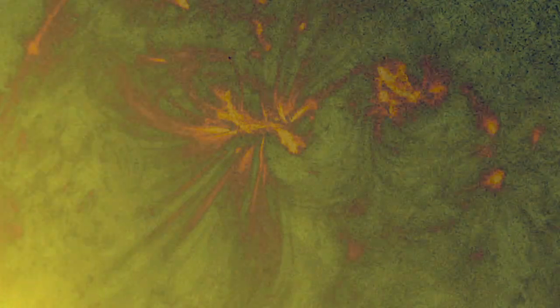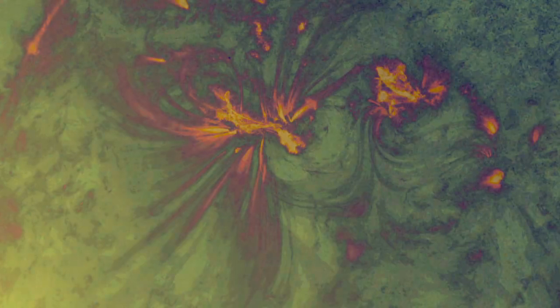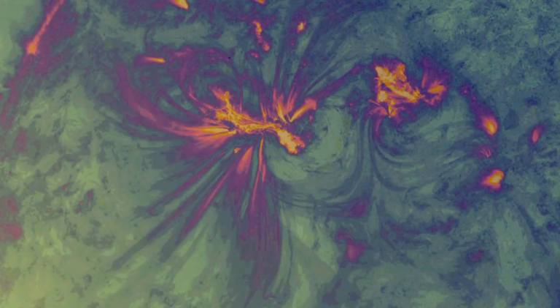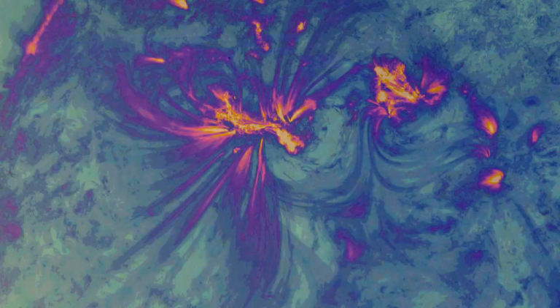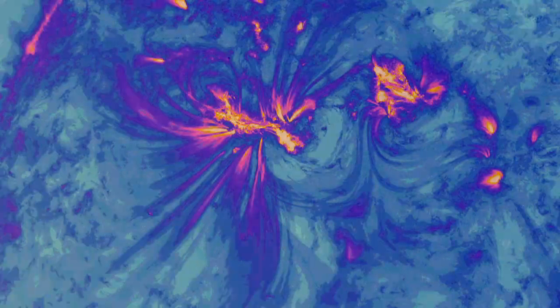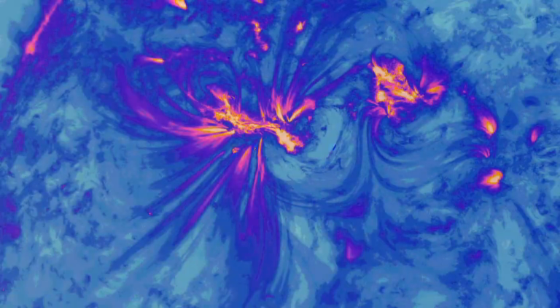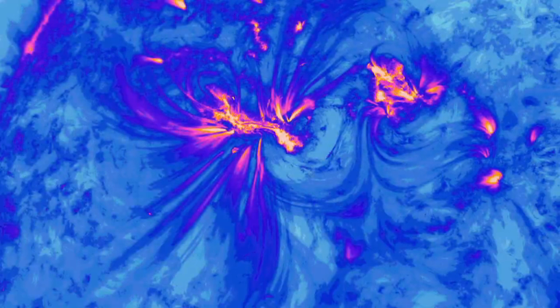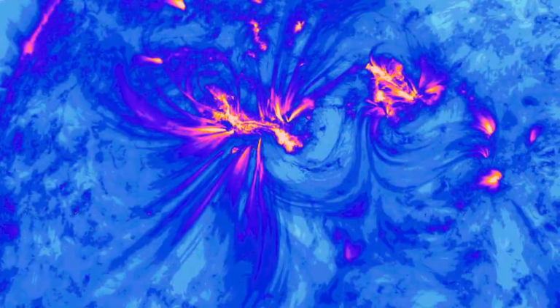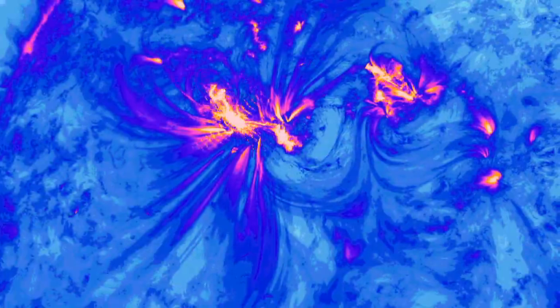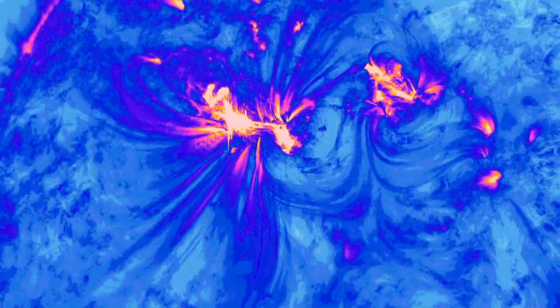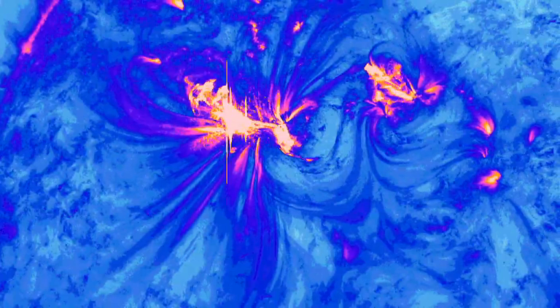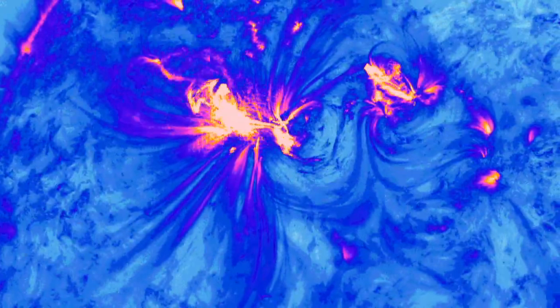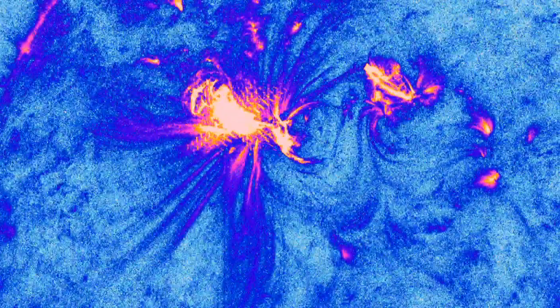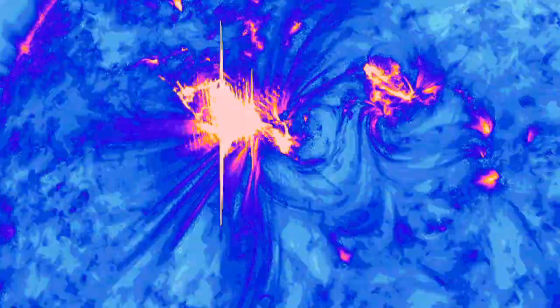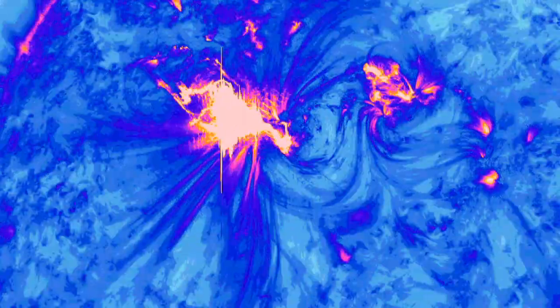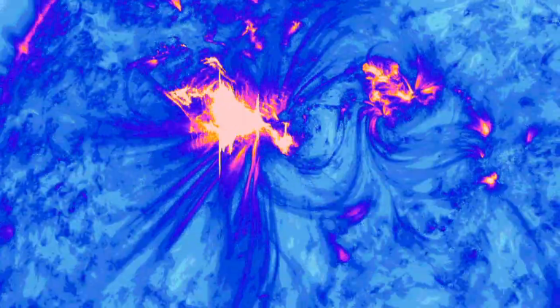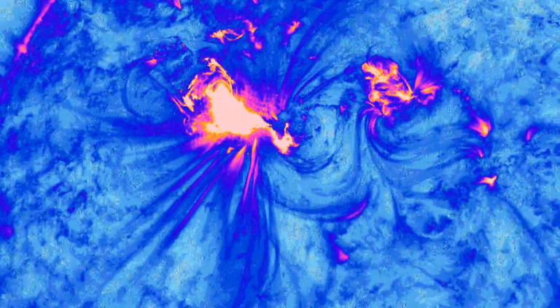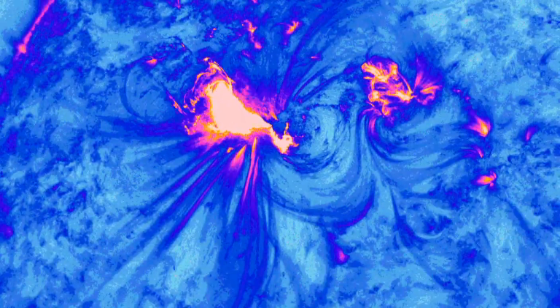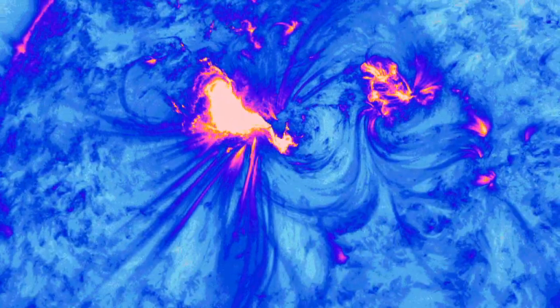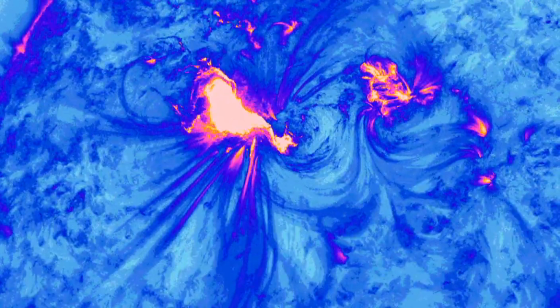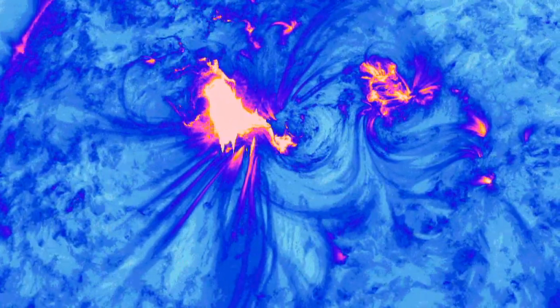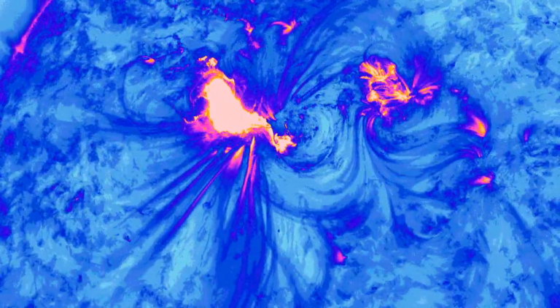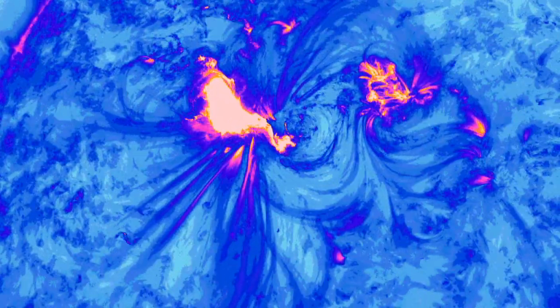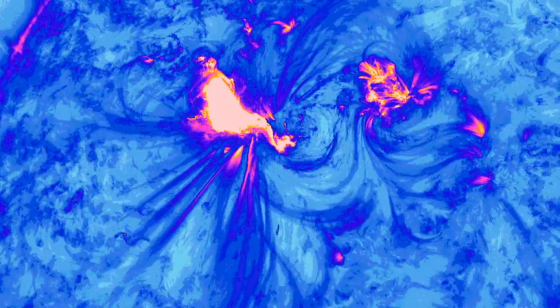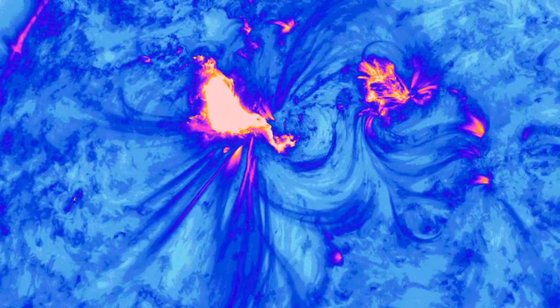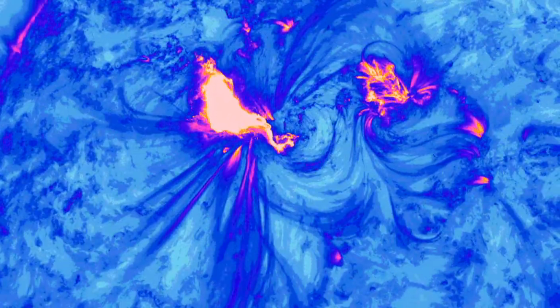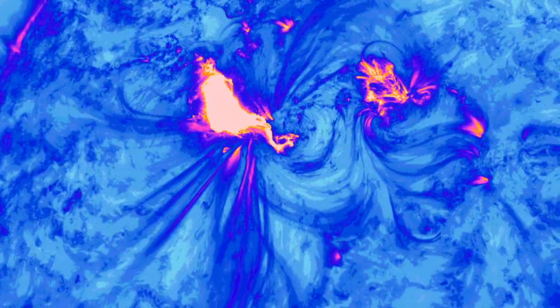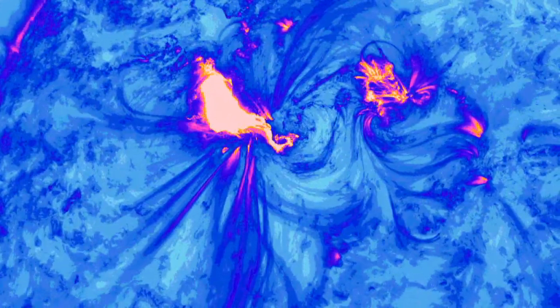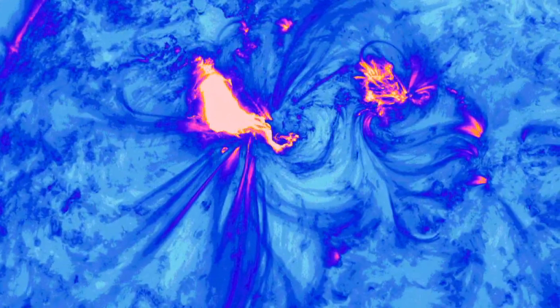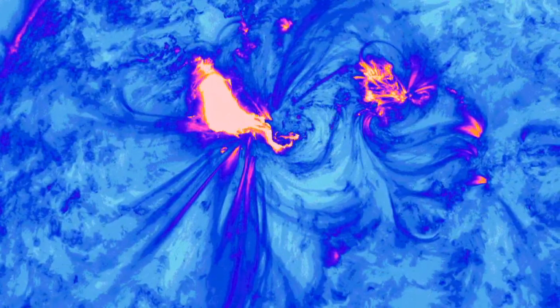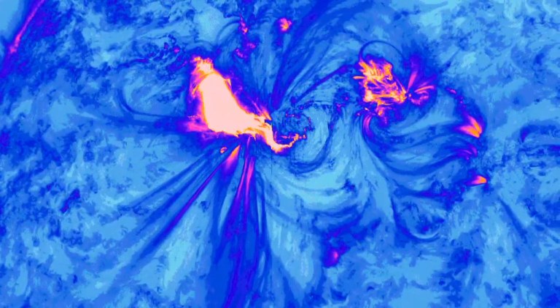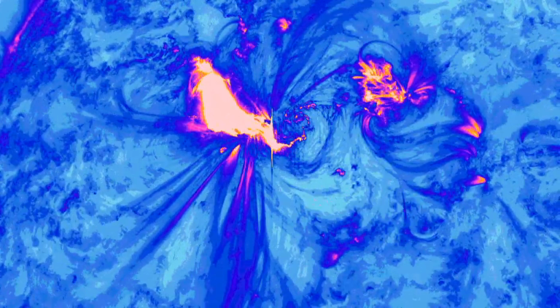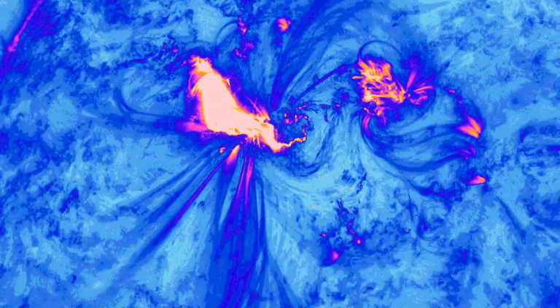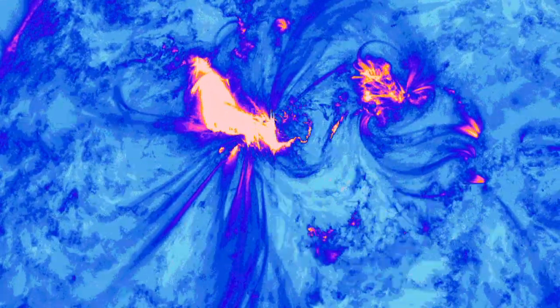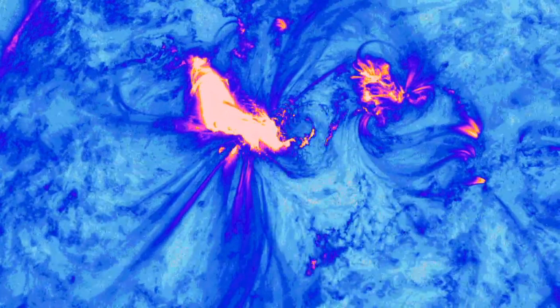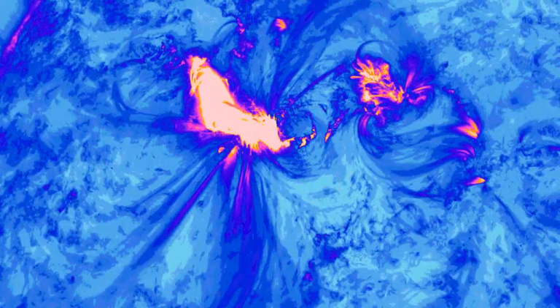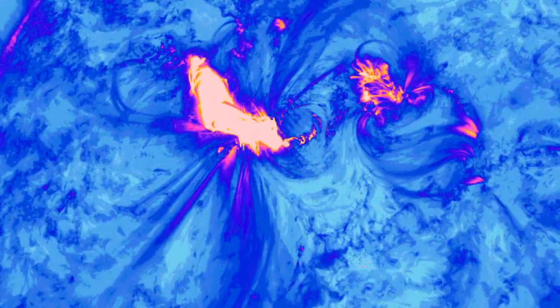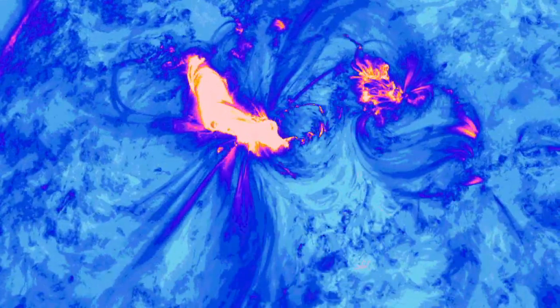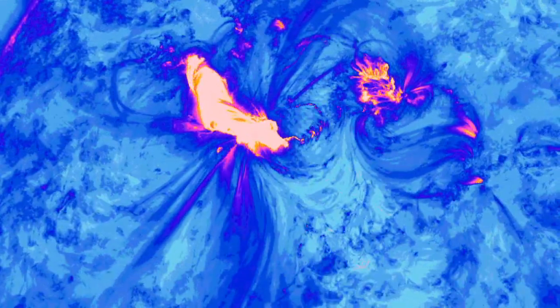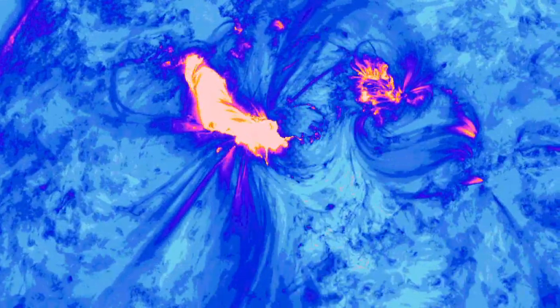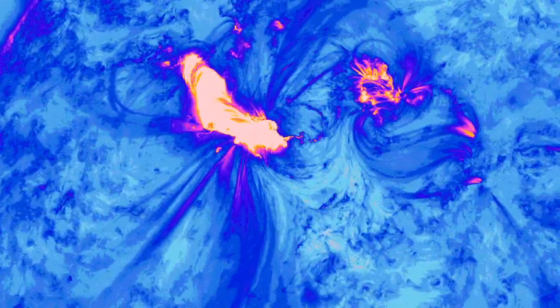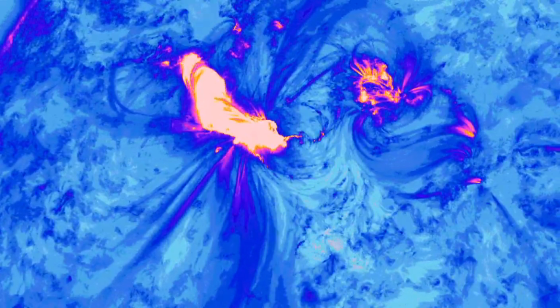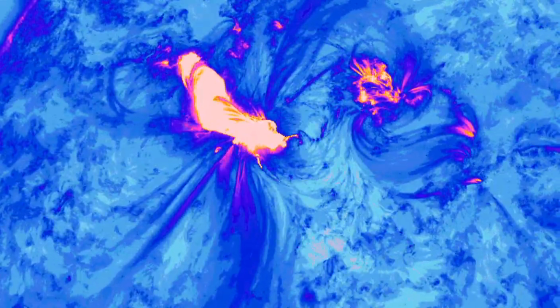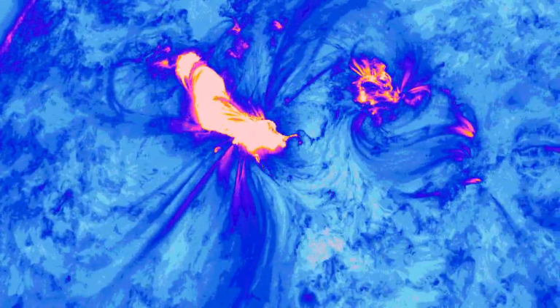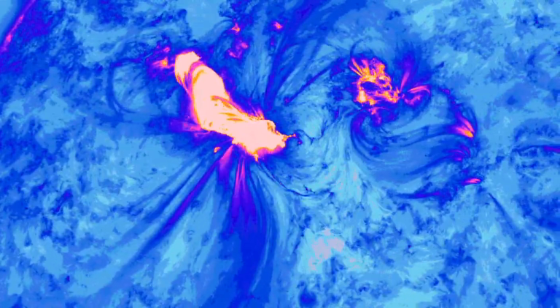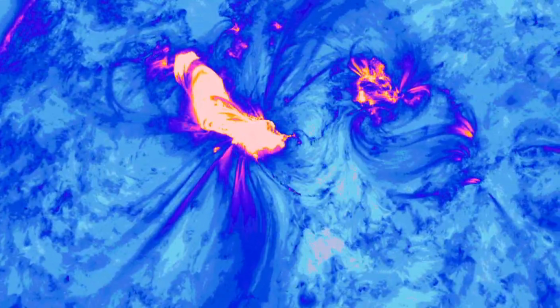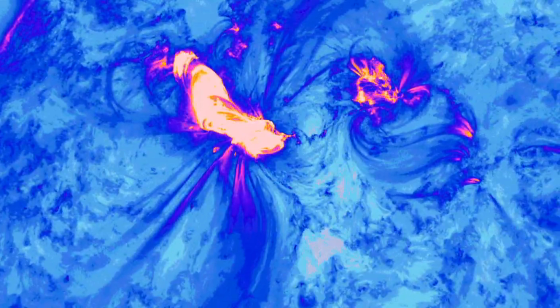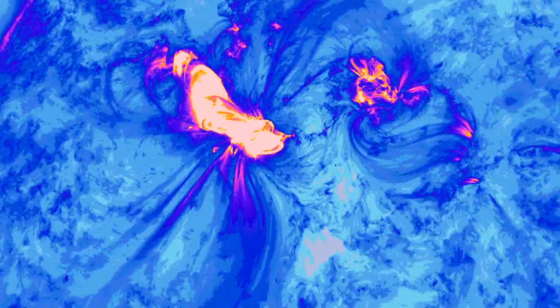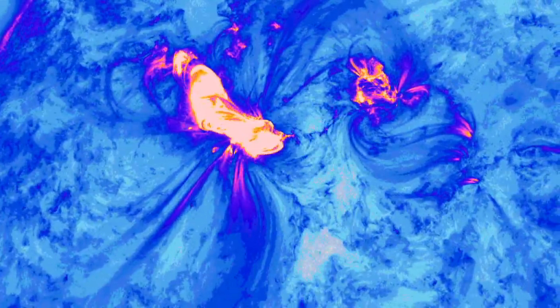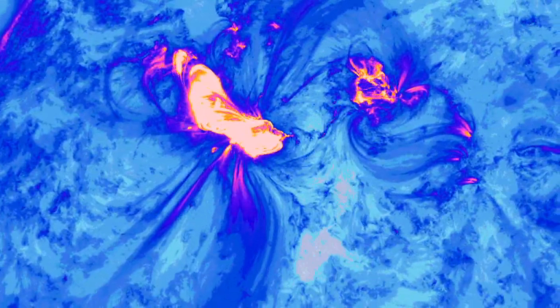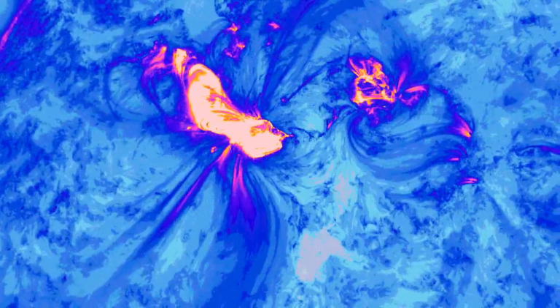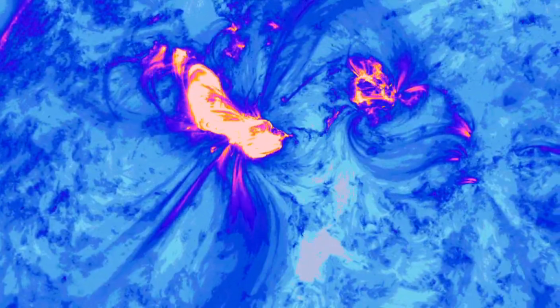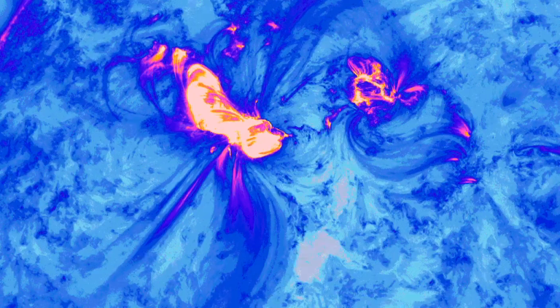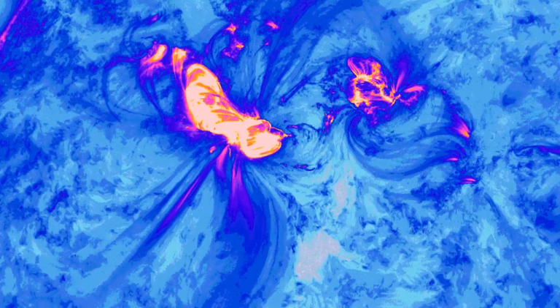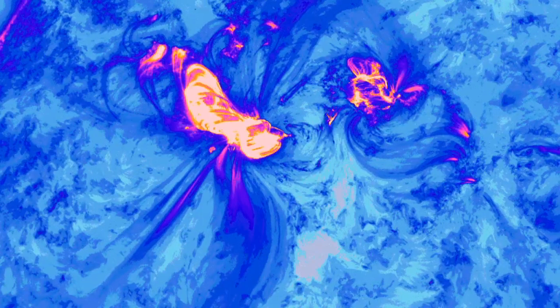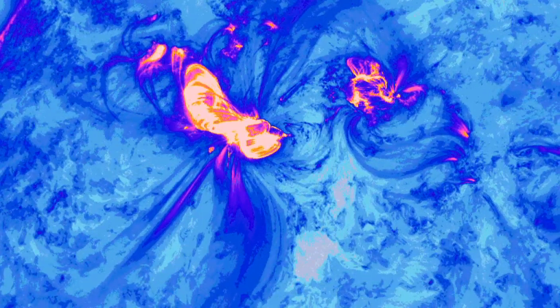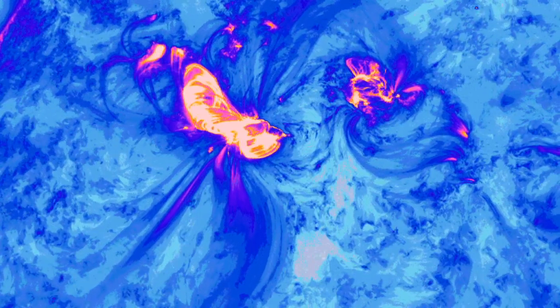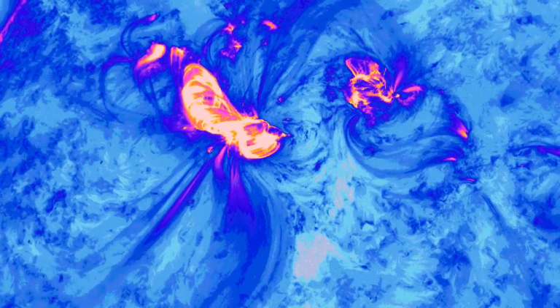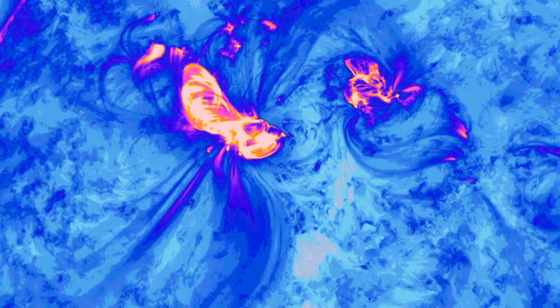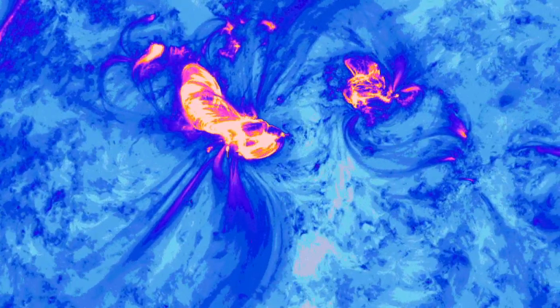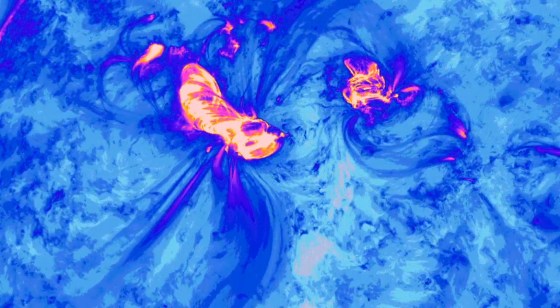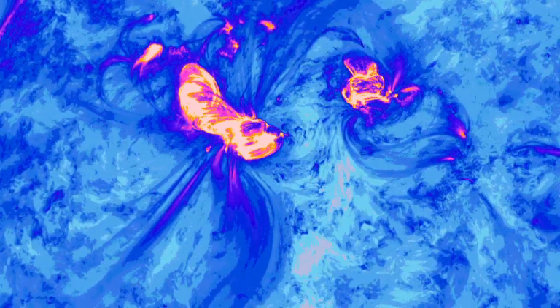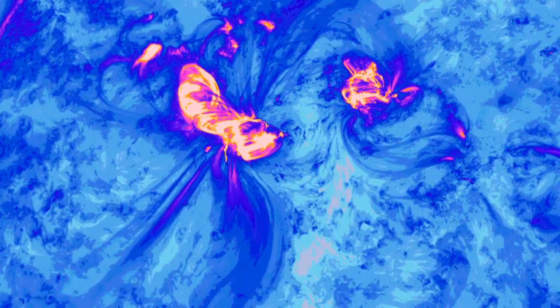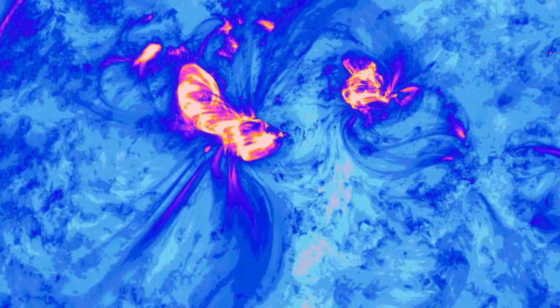Continued observation of sungrazing comets will also help astronomers understand how hot material in the Sun's corona cools, and where that energy goes.